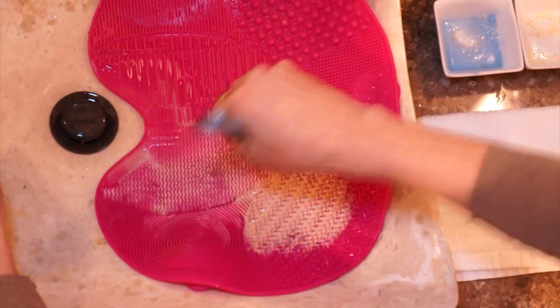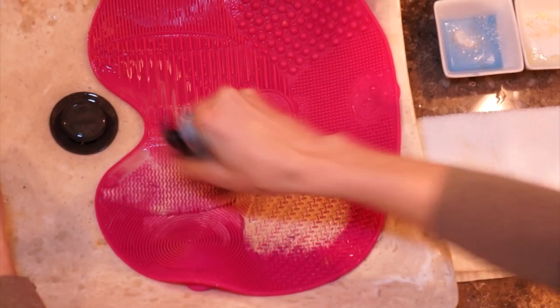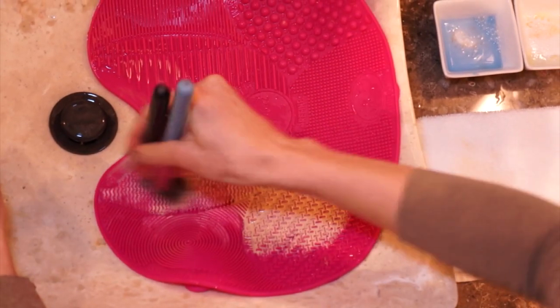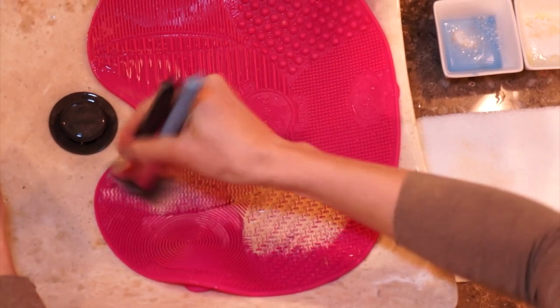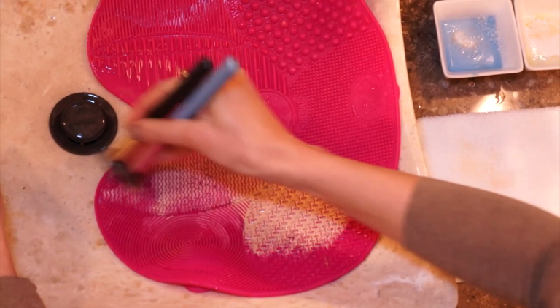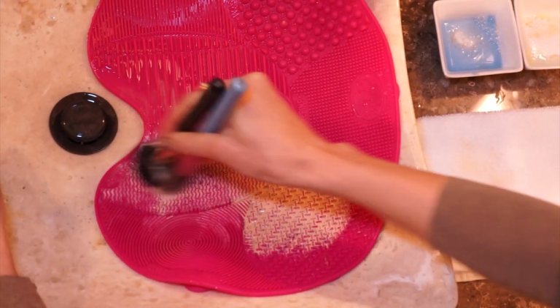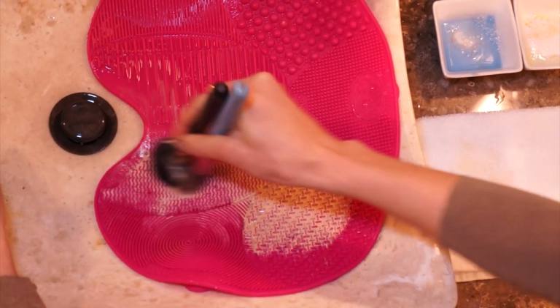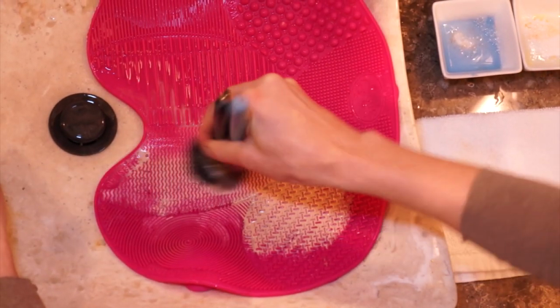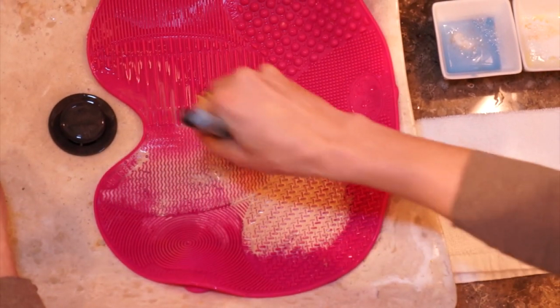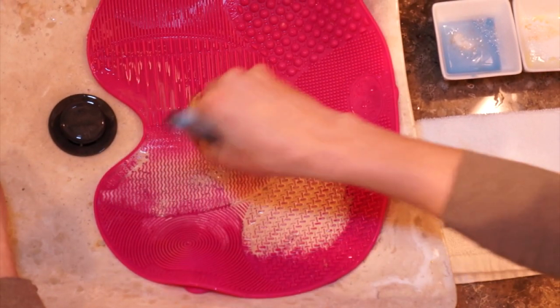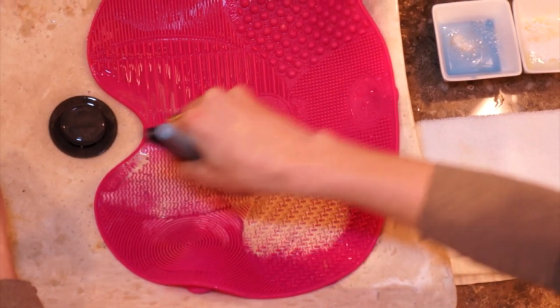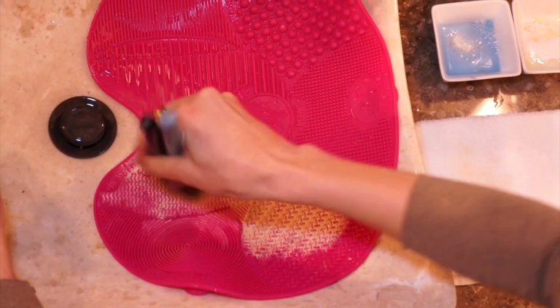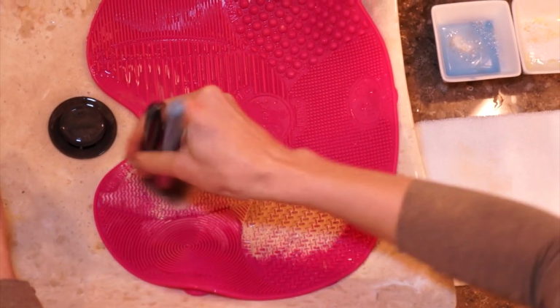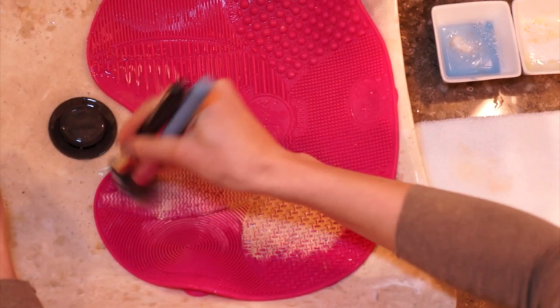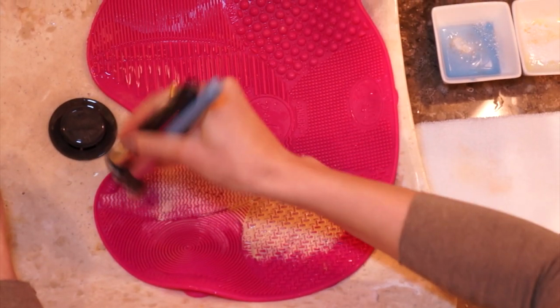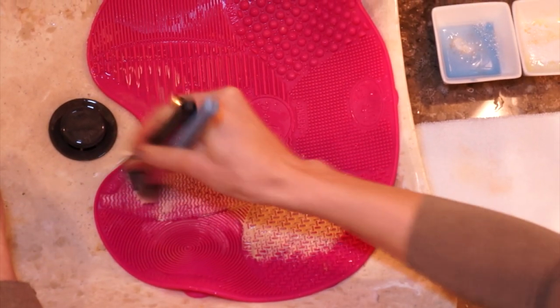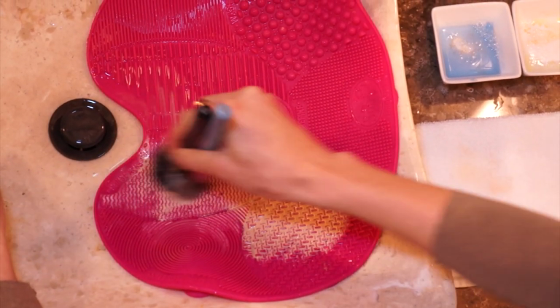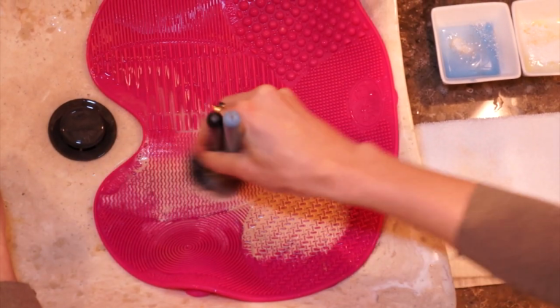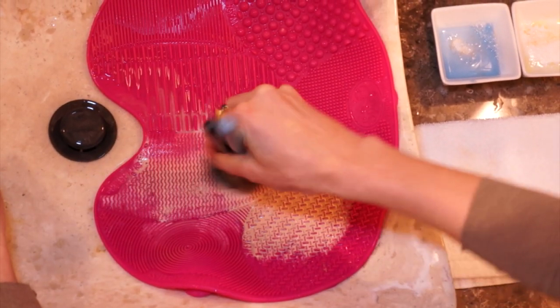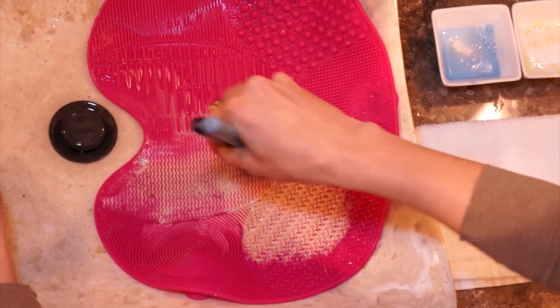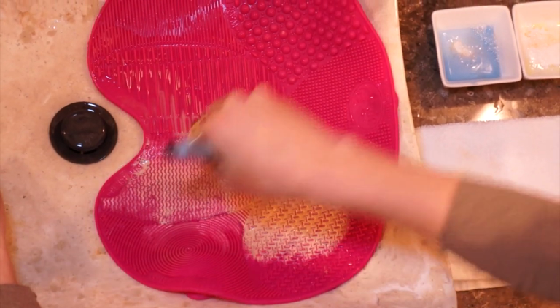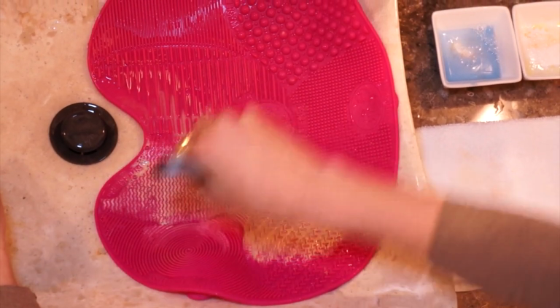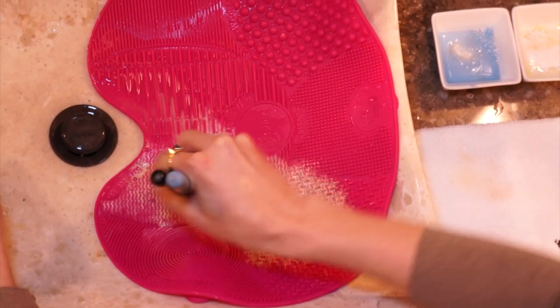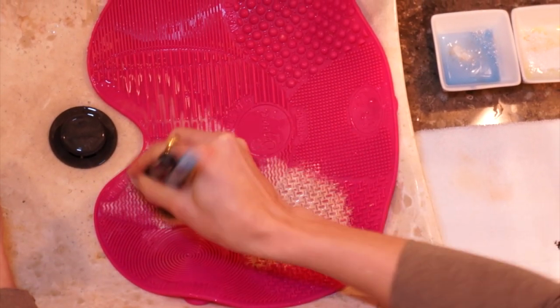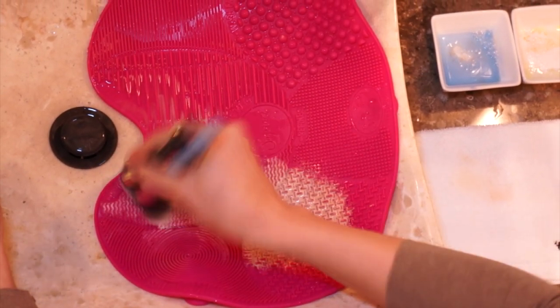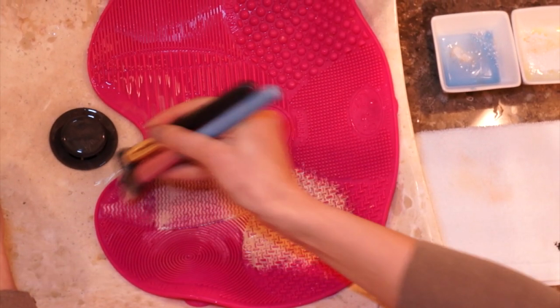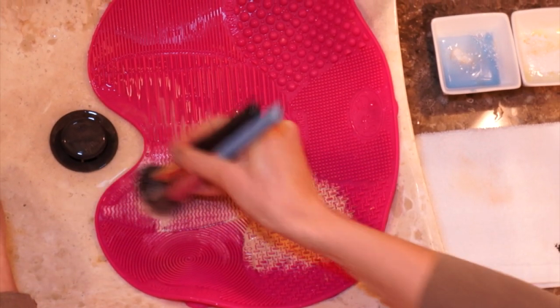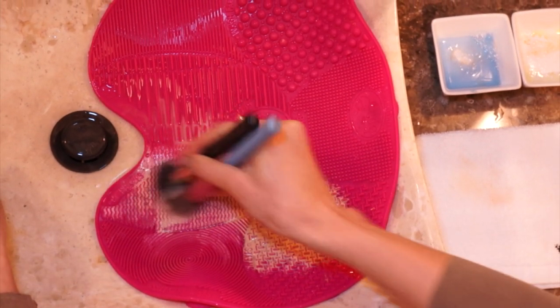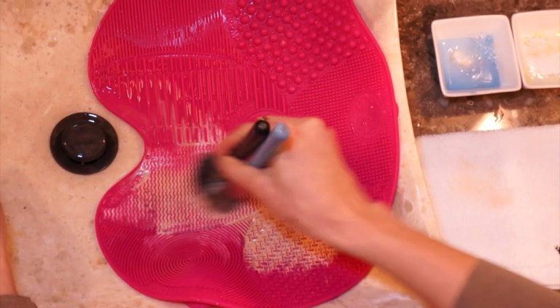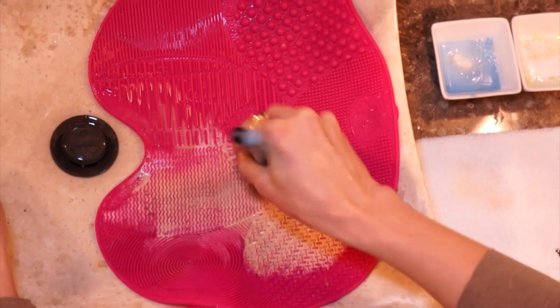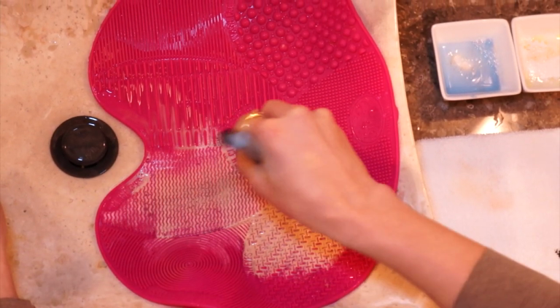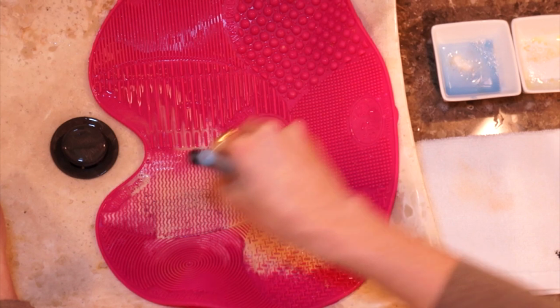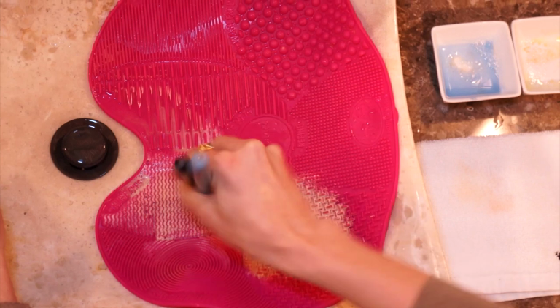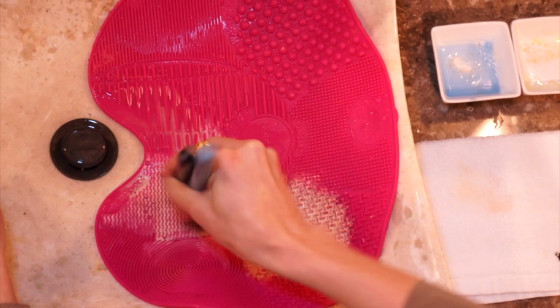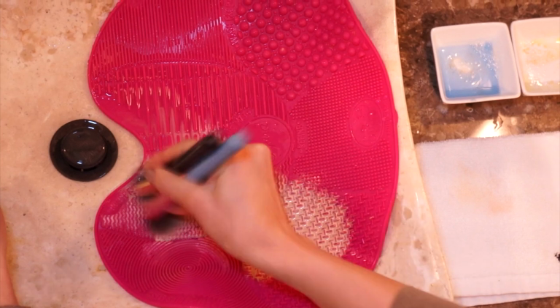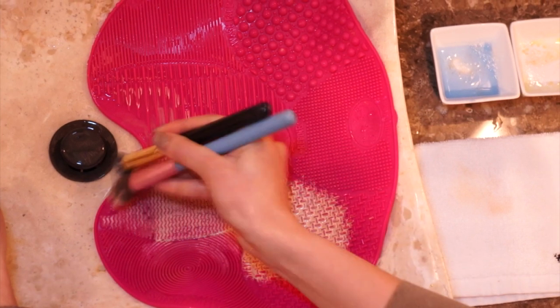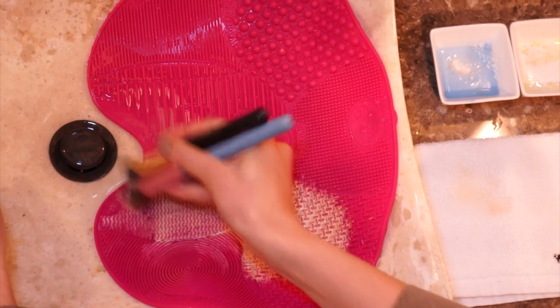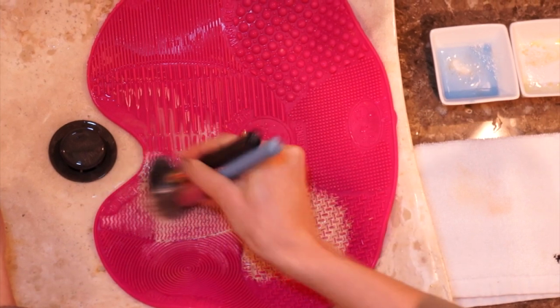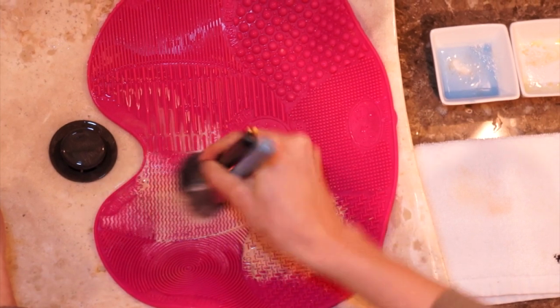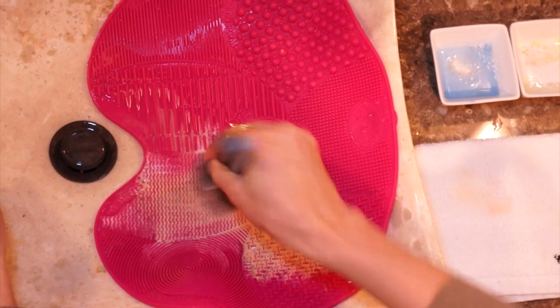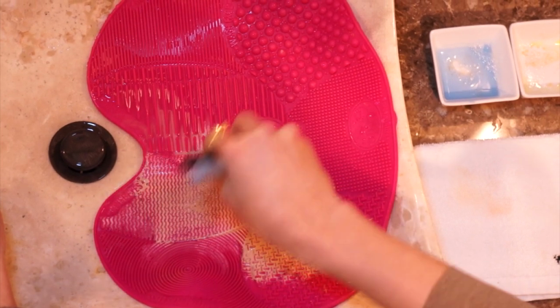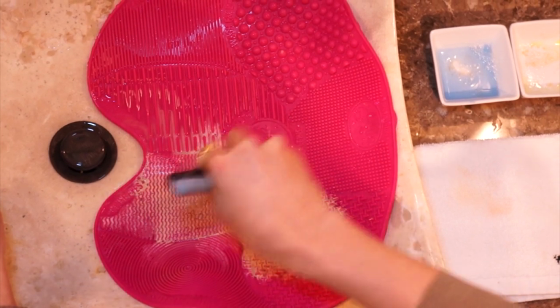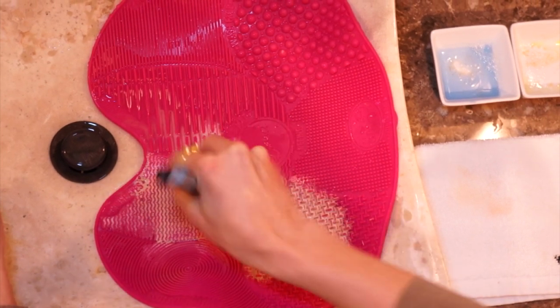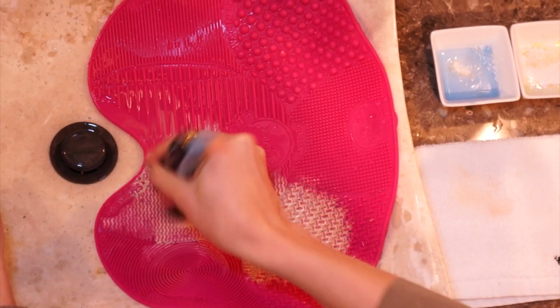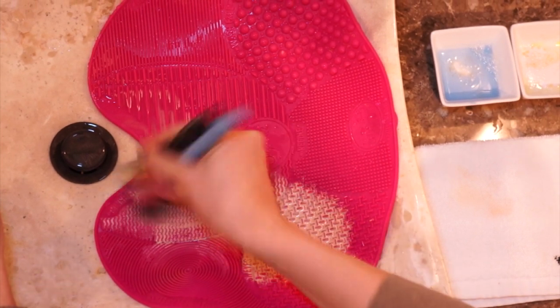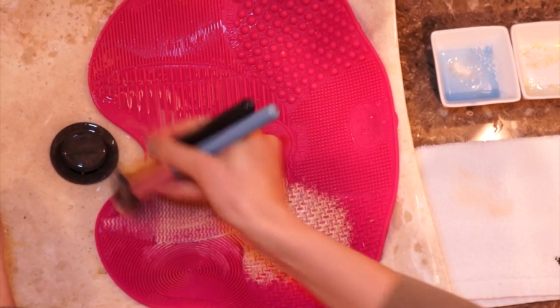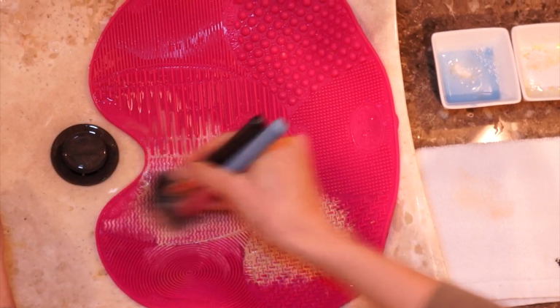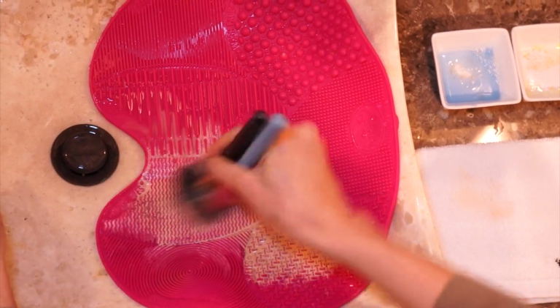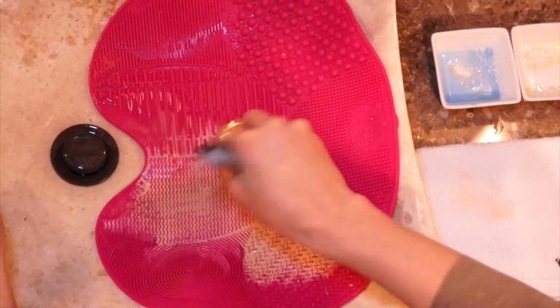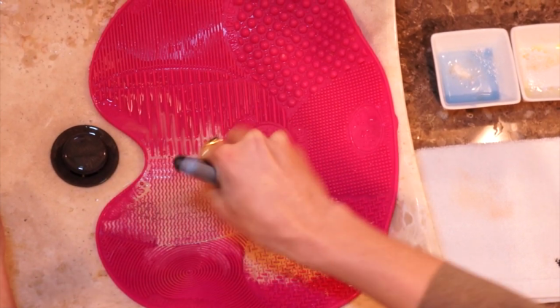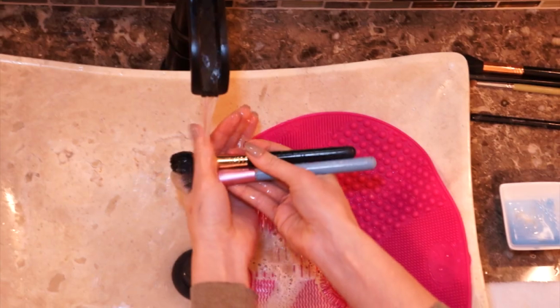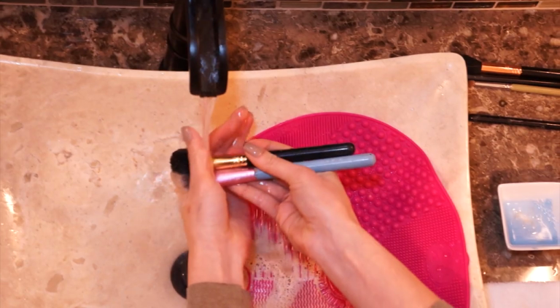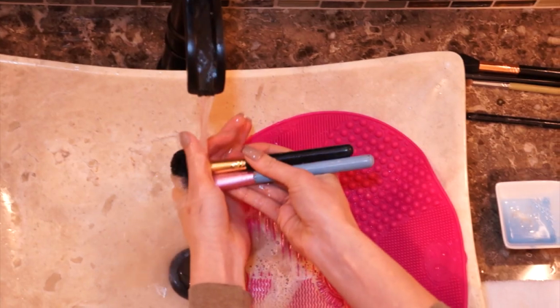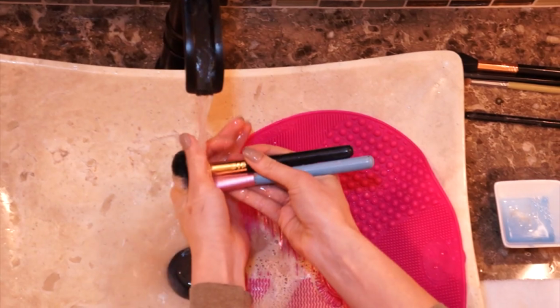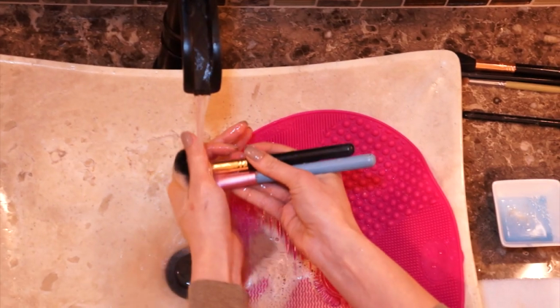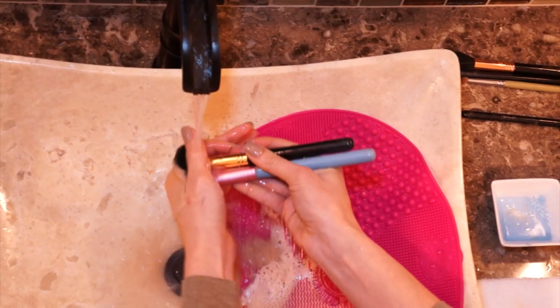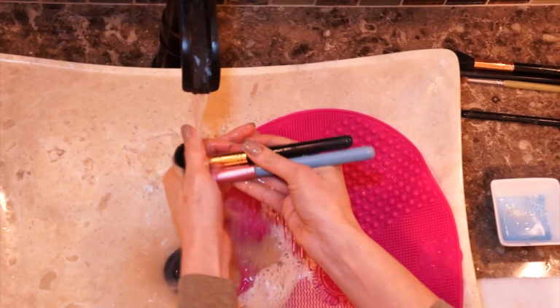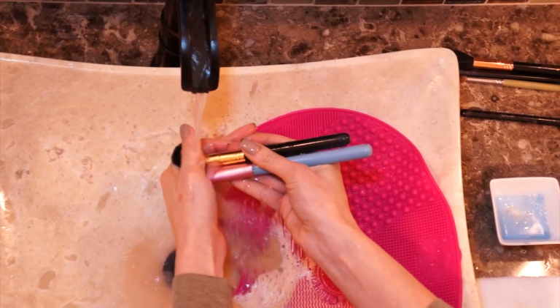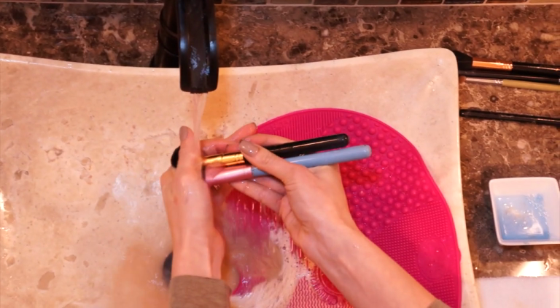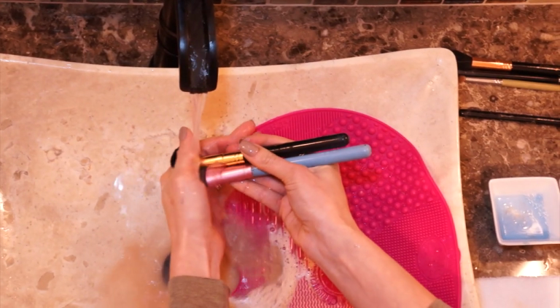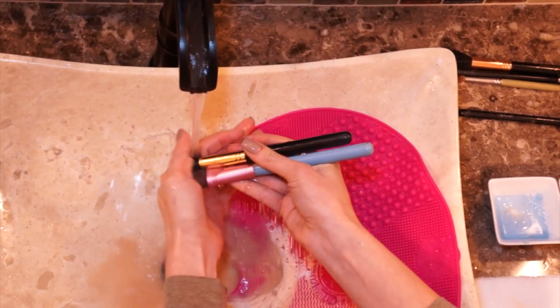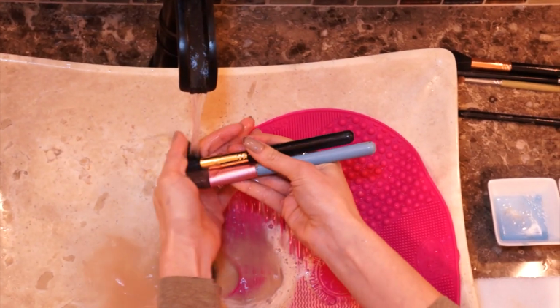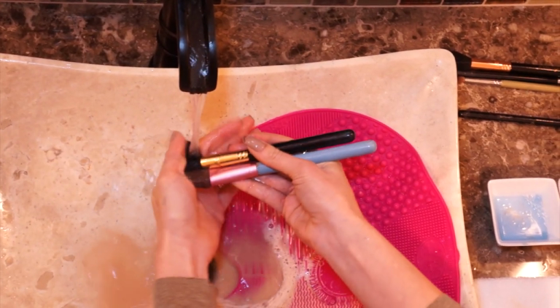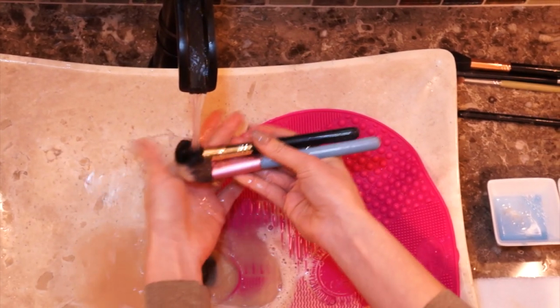Here again I'm doing the same thing with the blush and highlighter brushes, and as you can see you can use two, three, or even five brushes together at once.